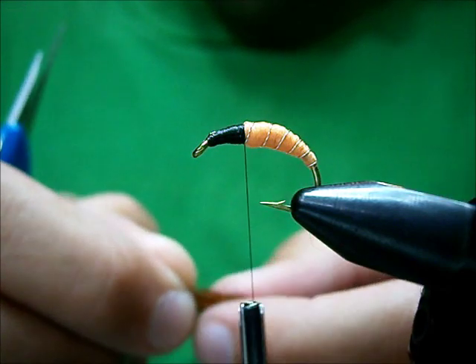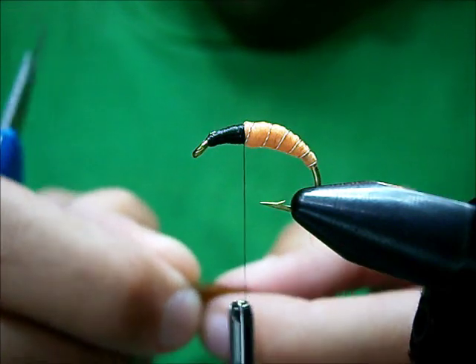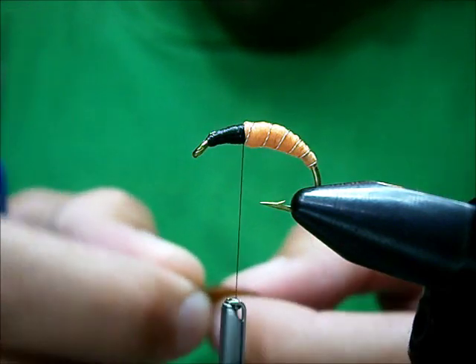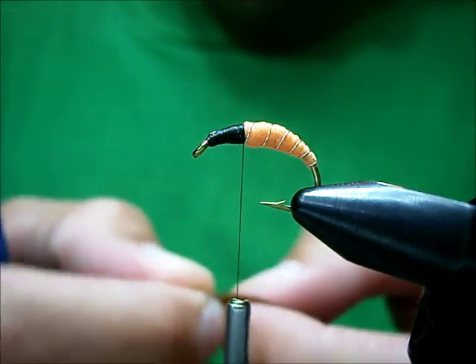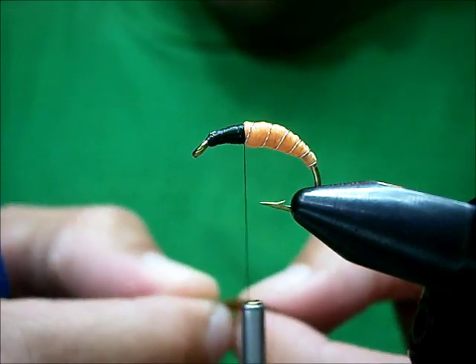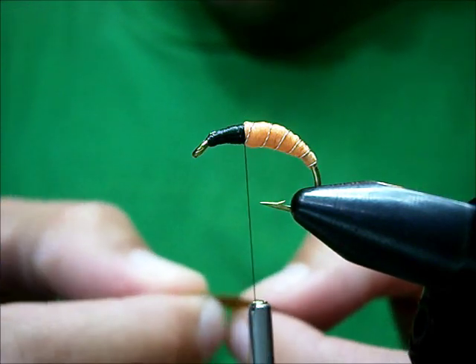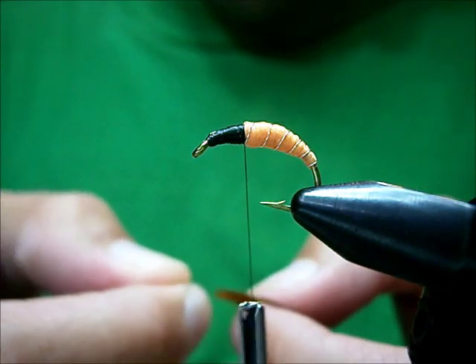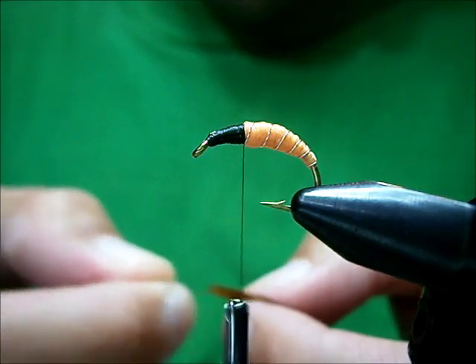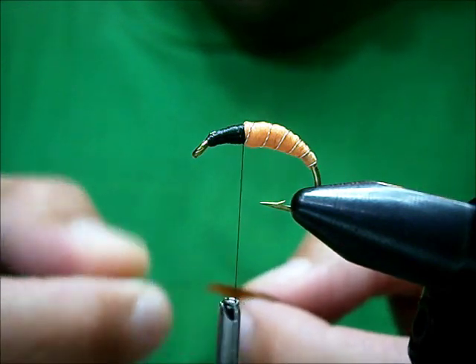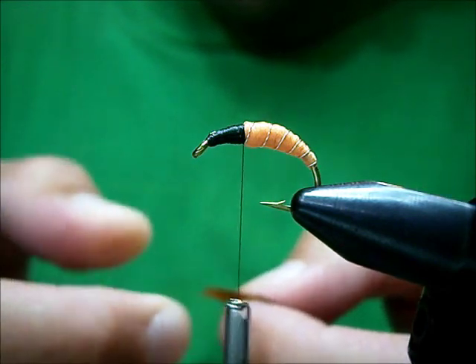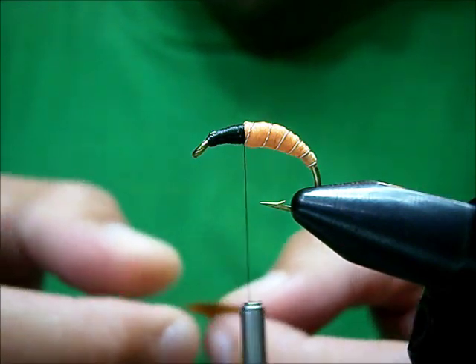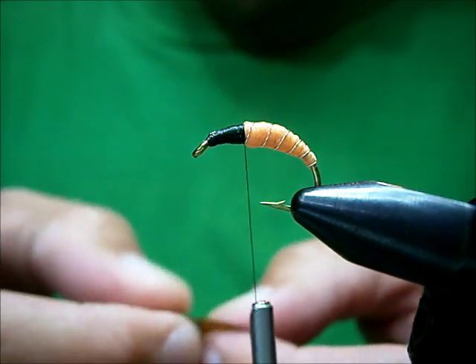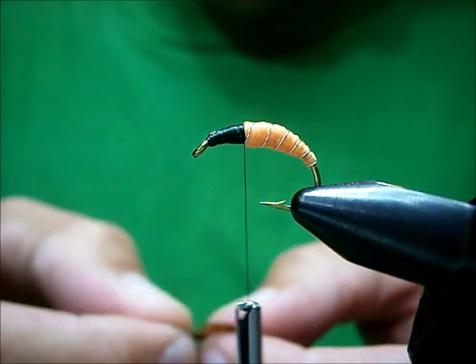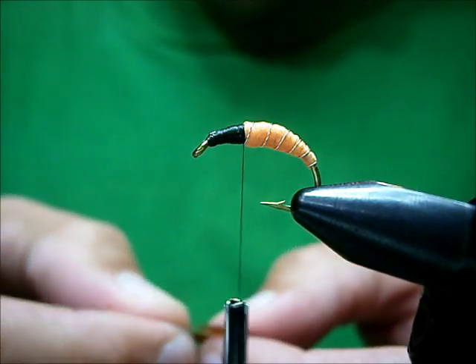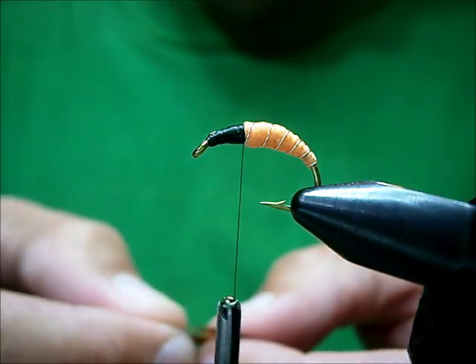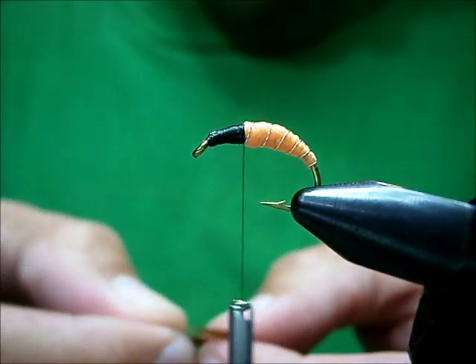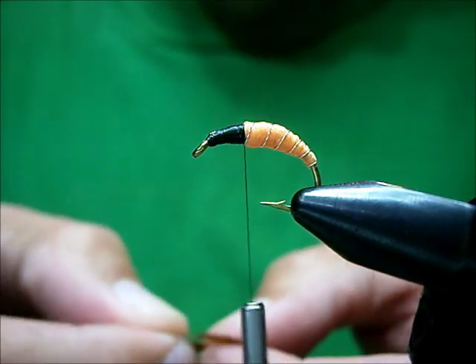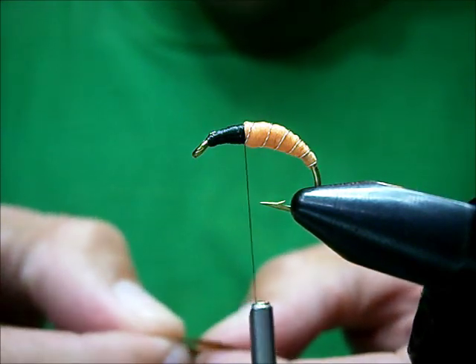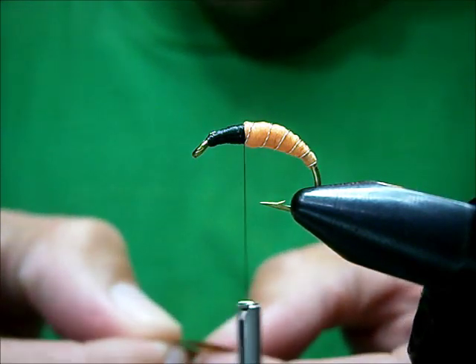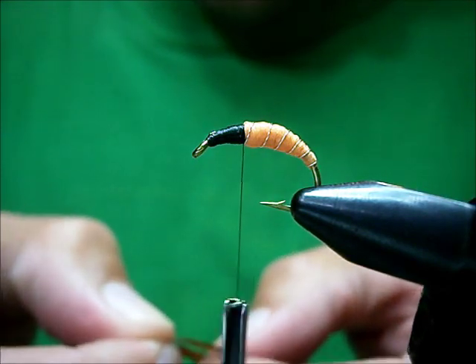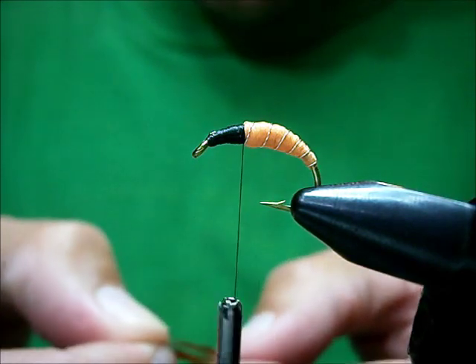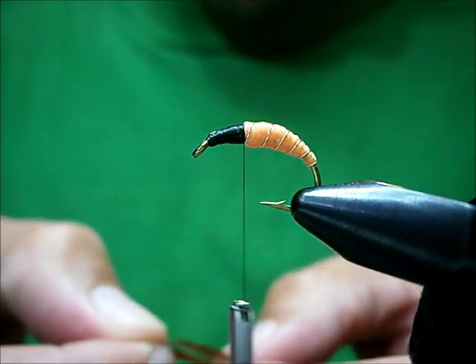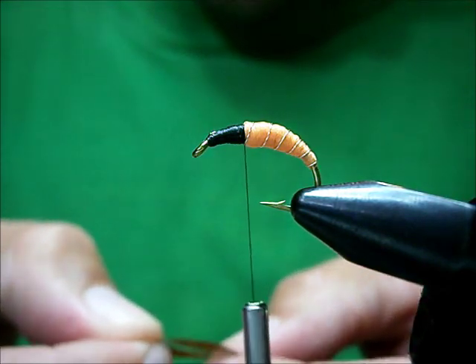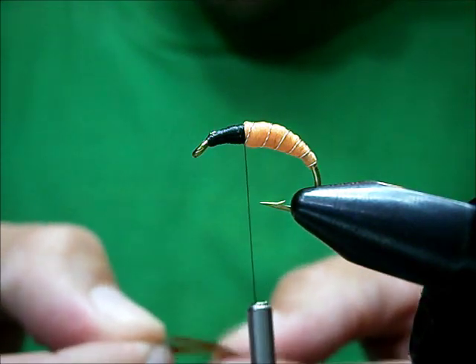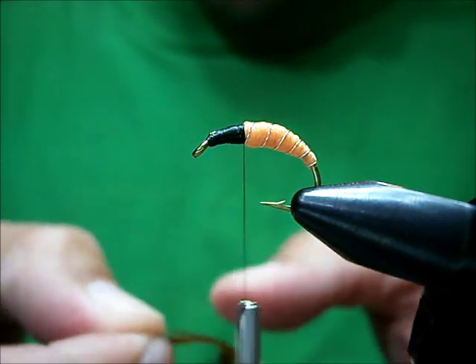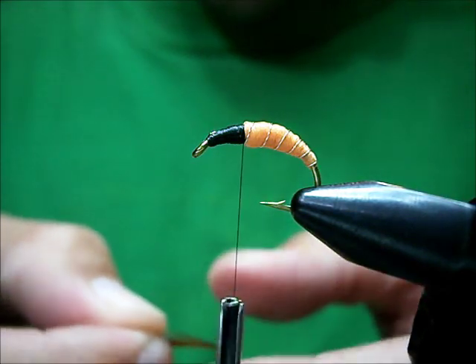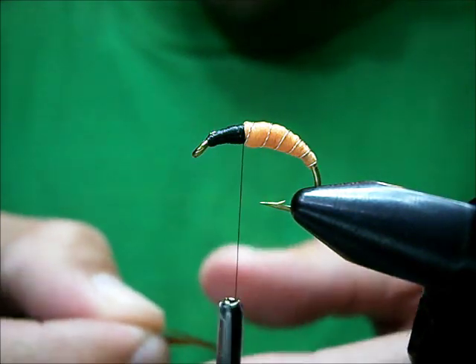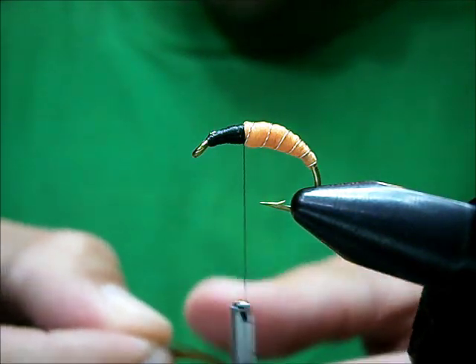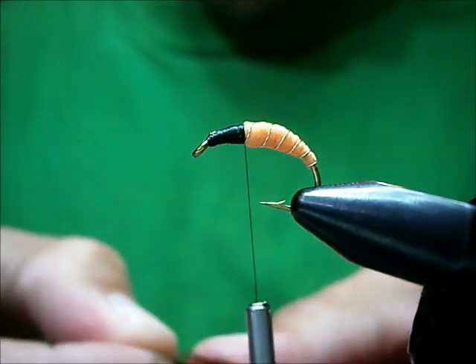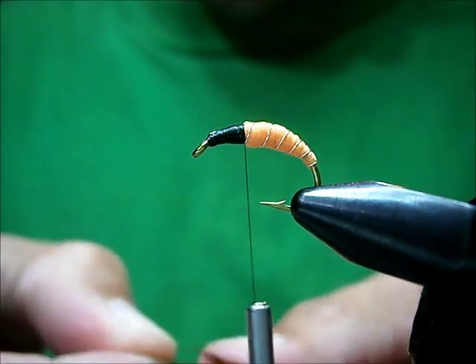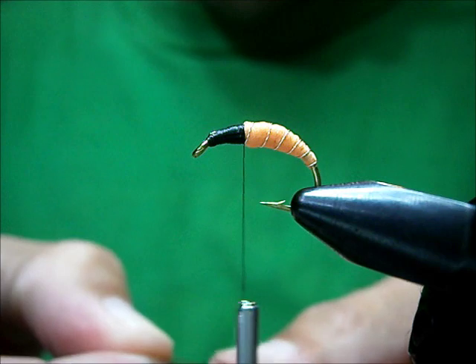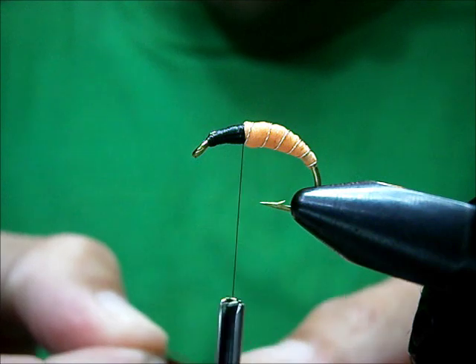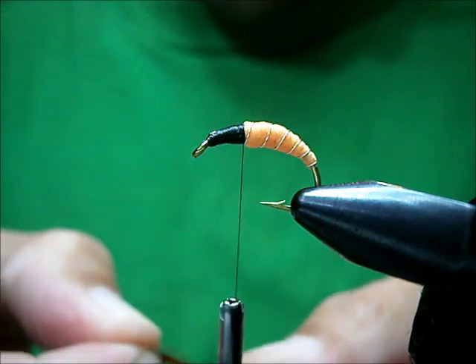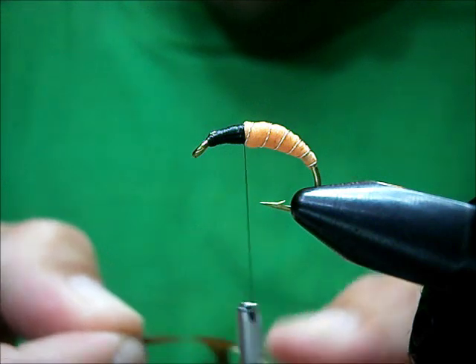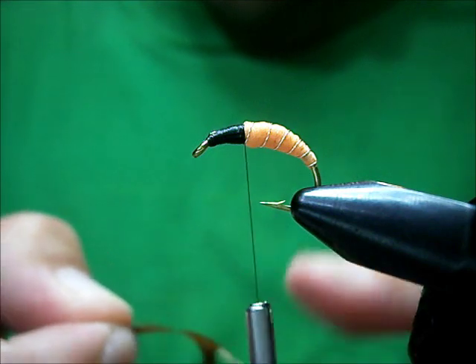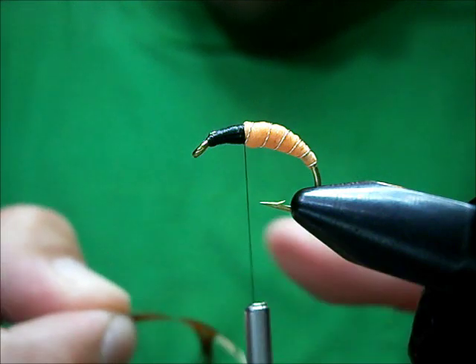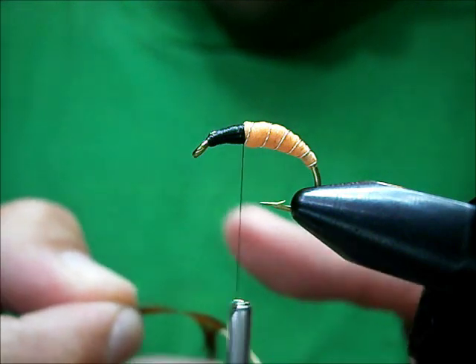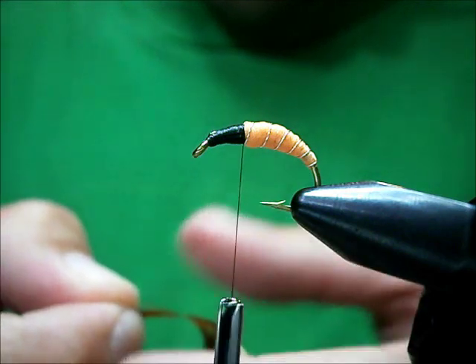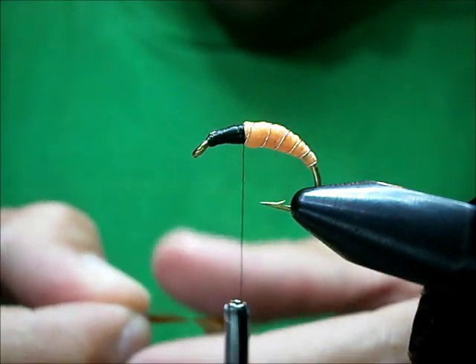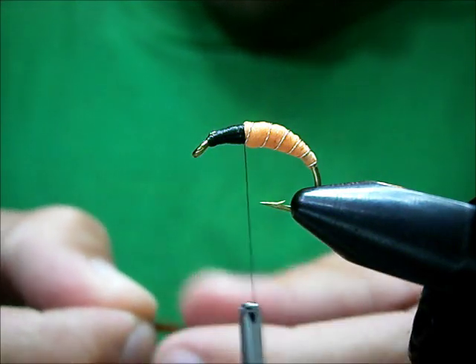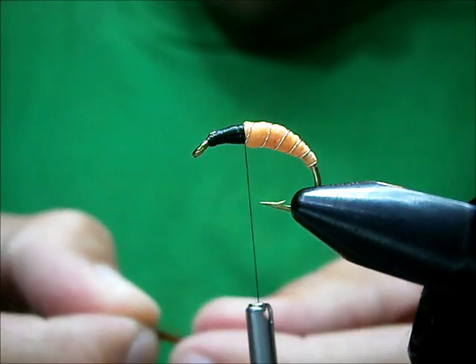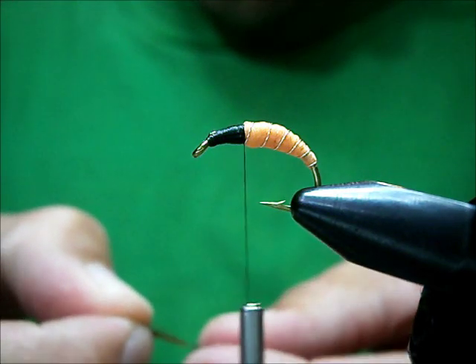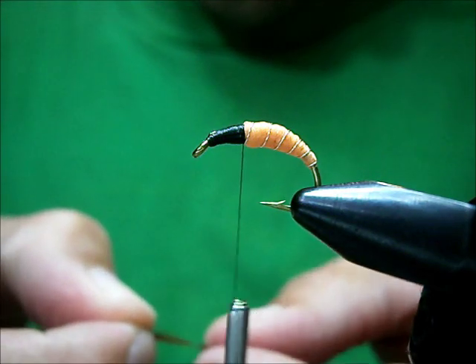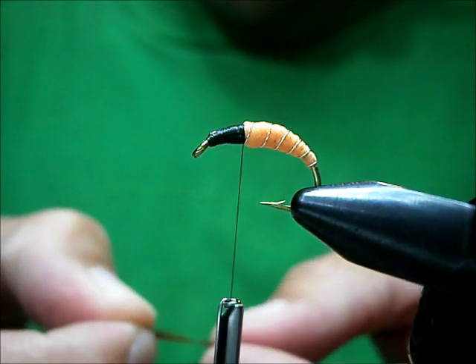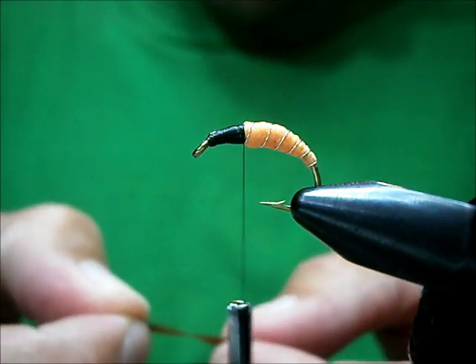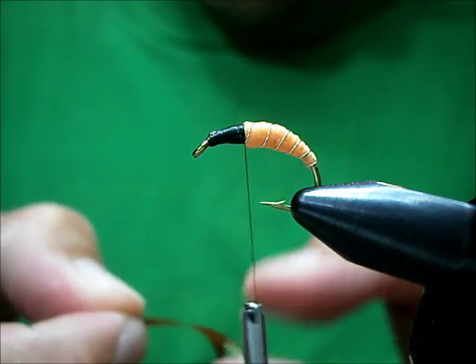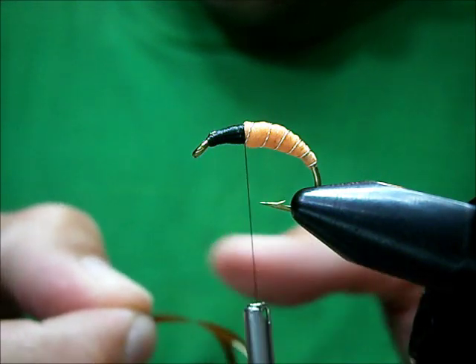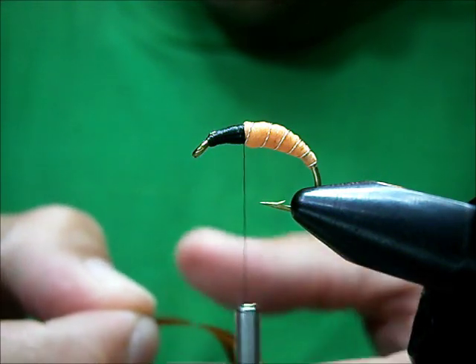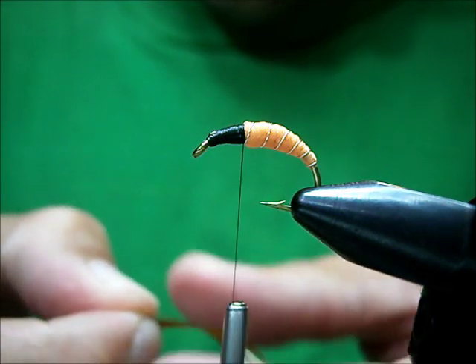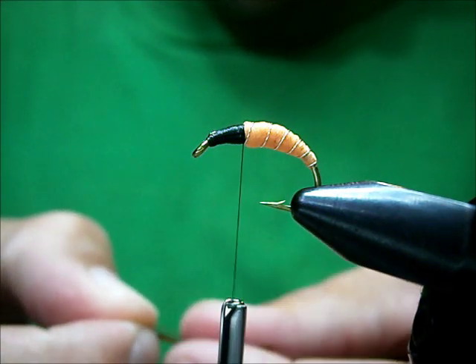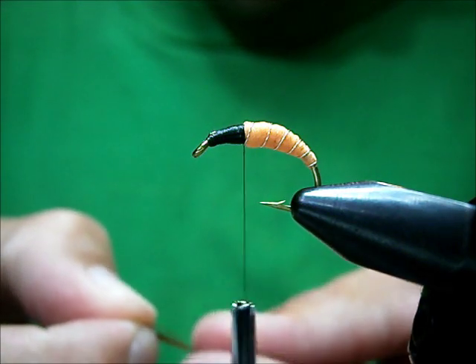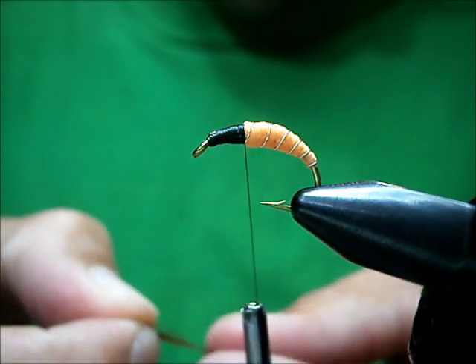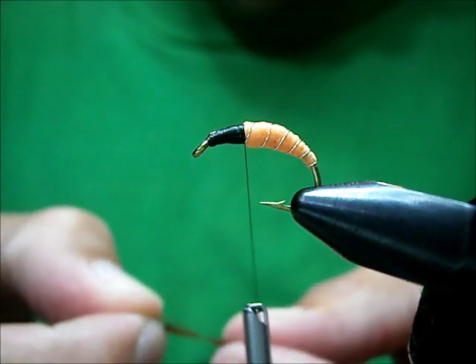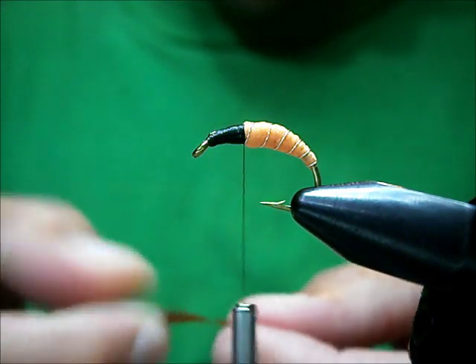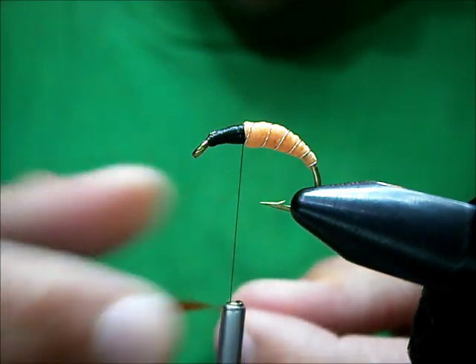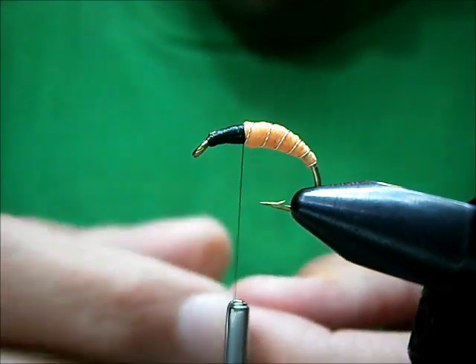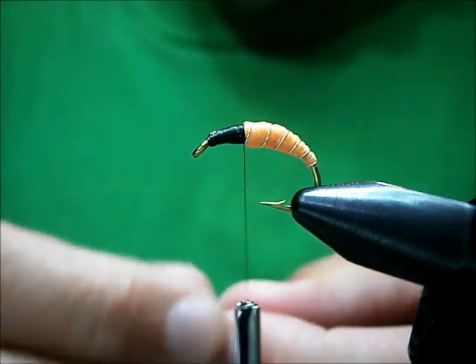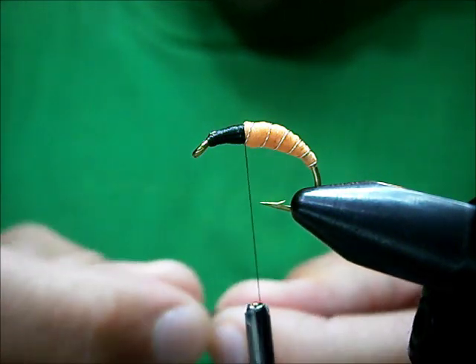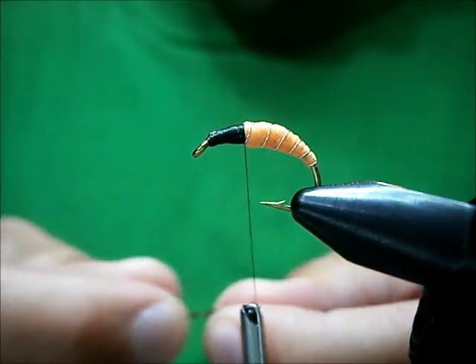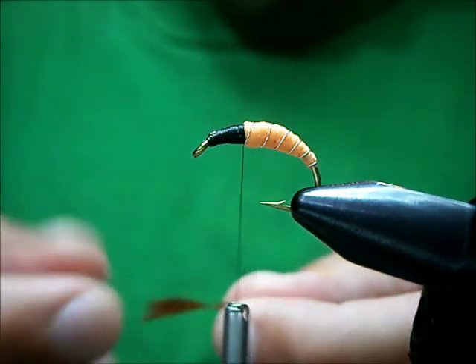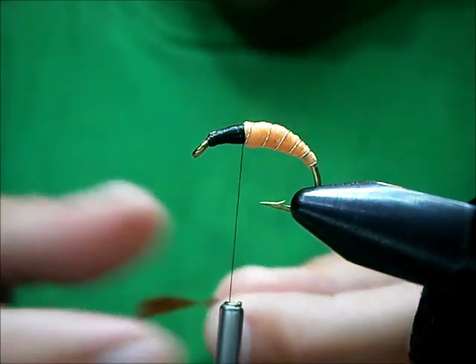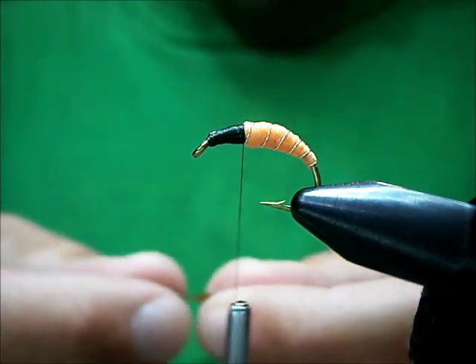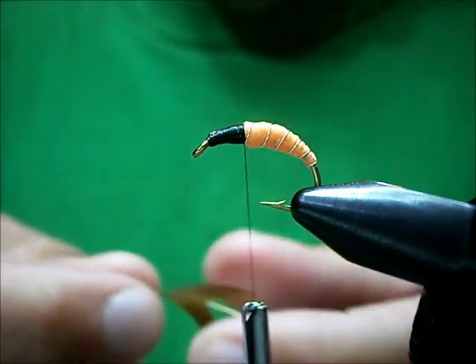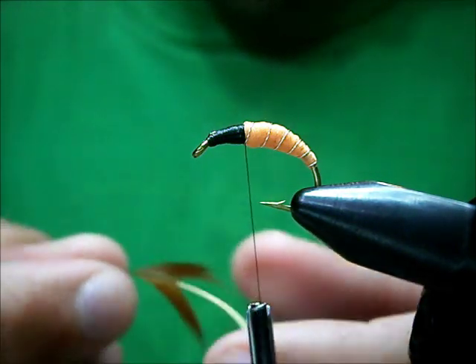If you want to have a nice, neat-looking hackle collar, then that's a requirement — that's what you've got to do.